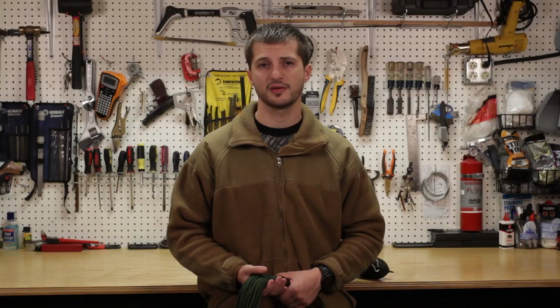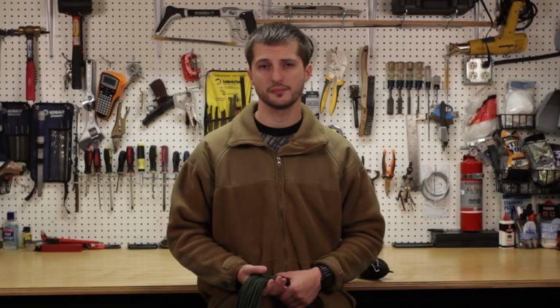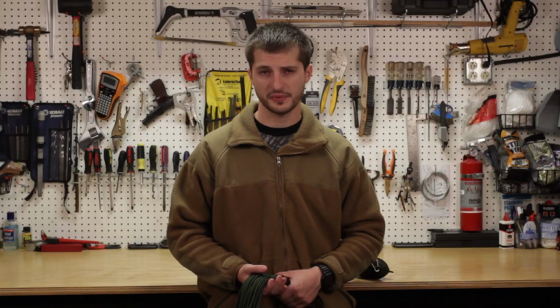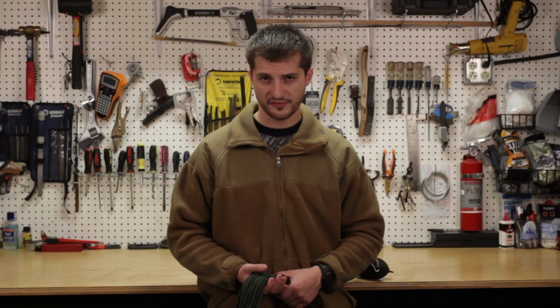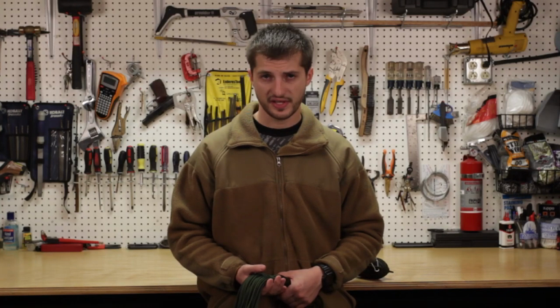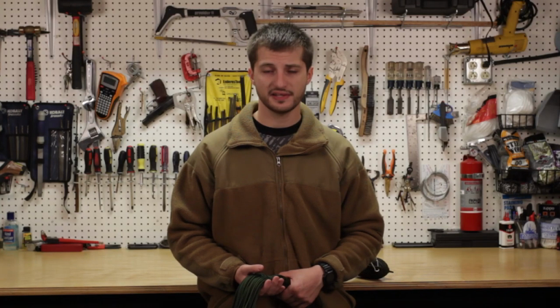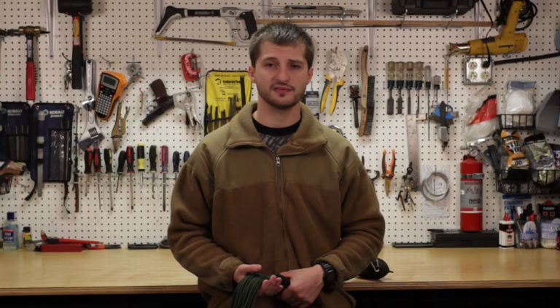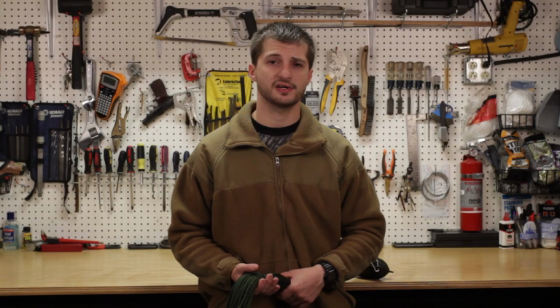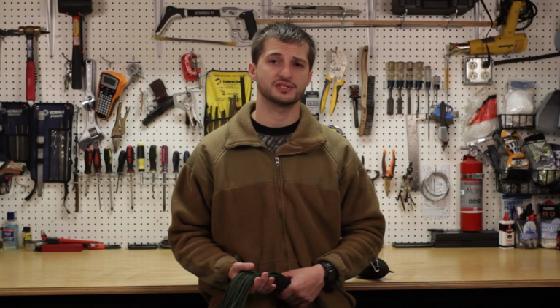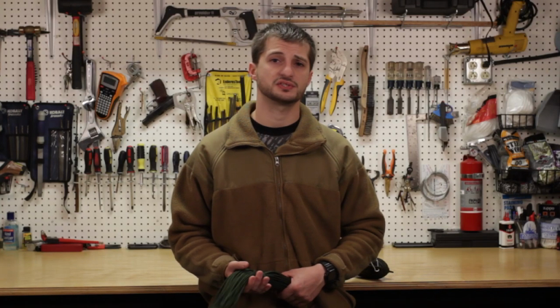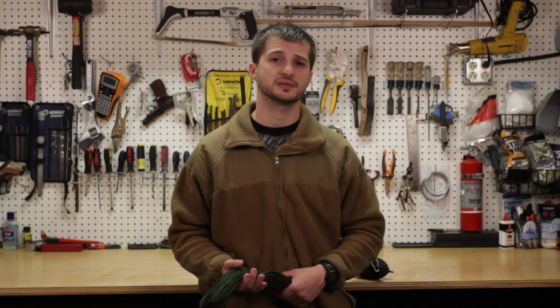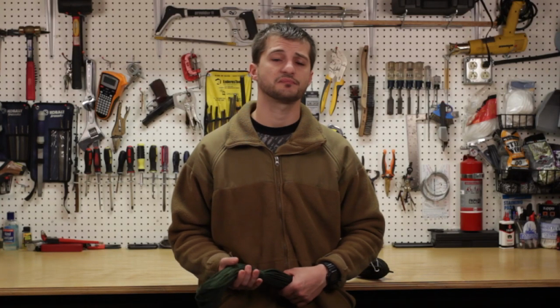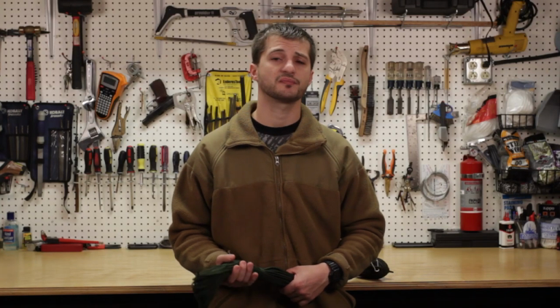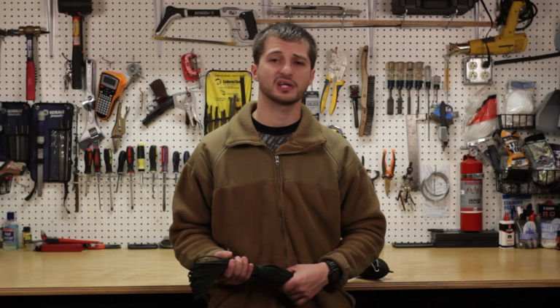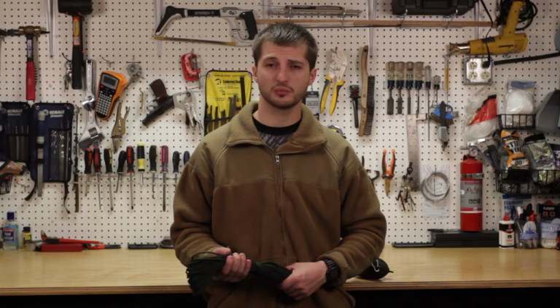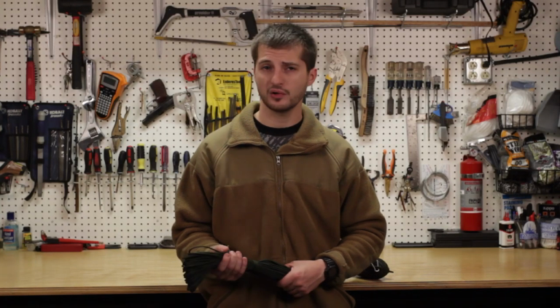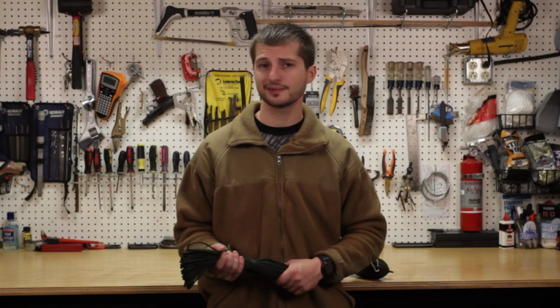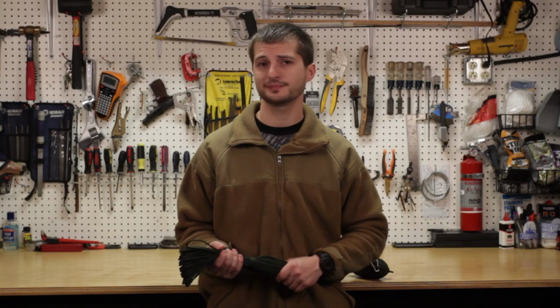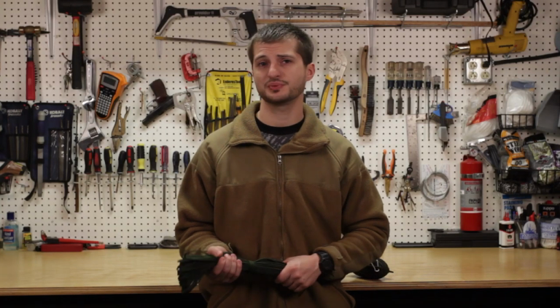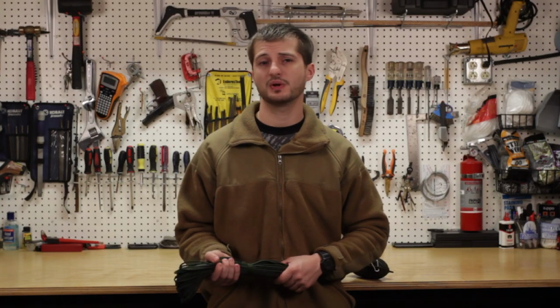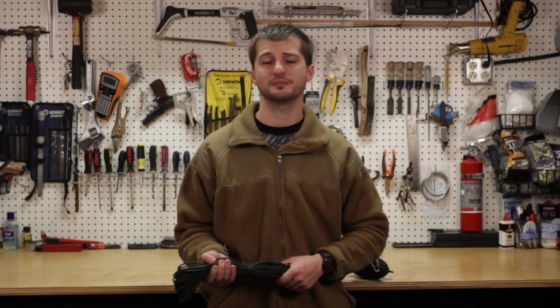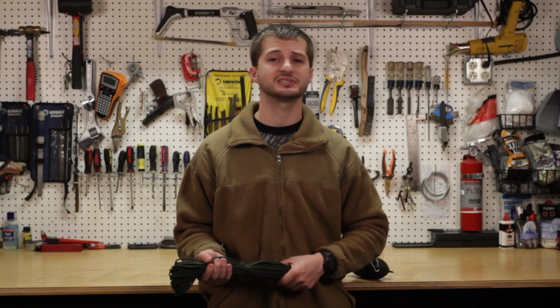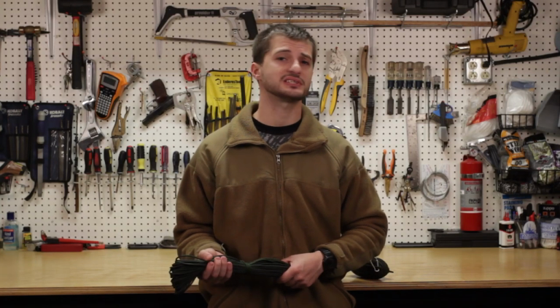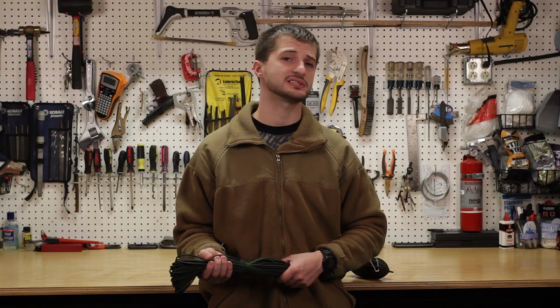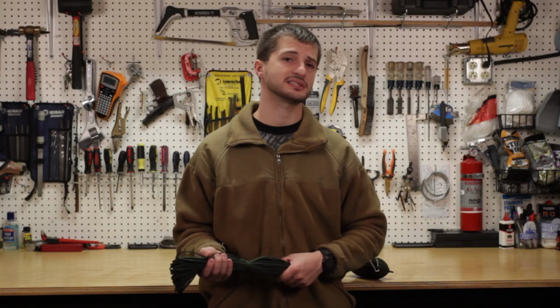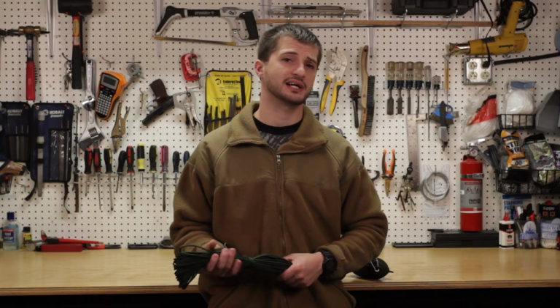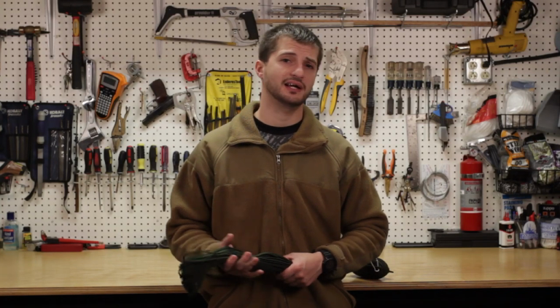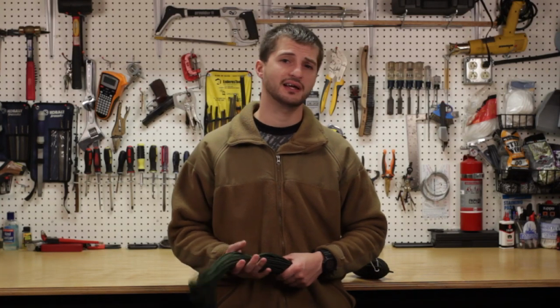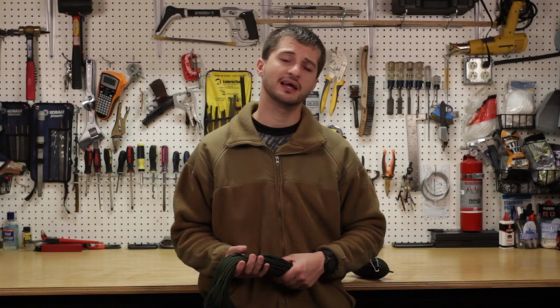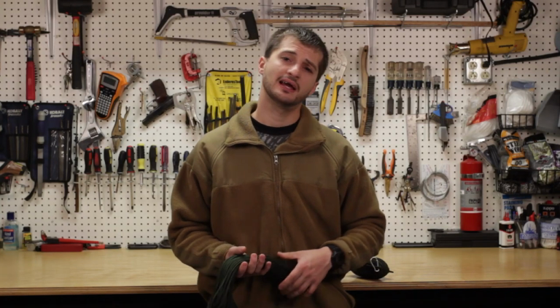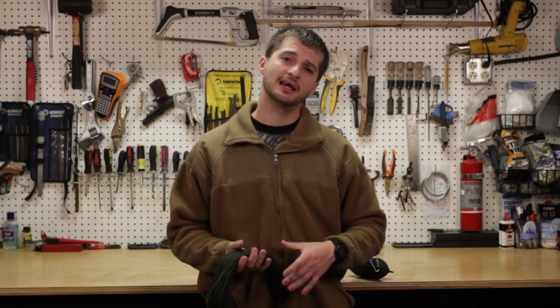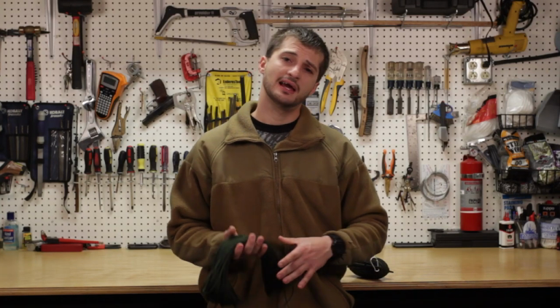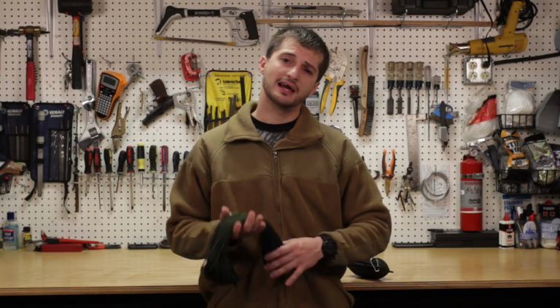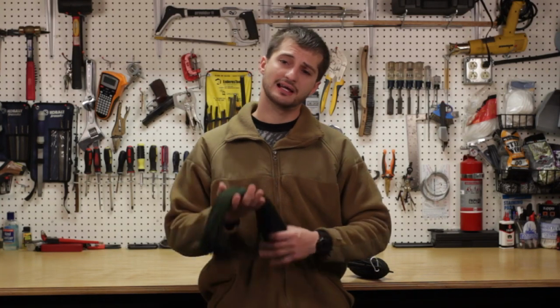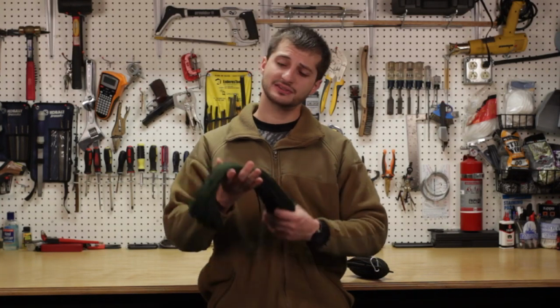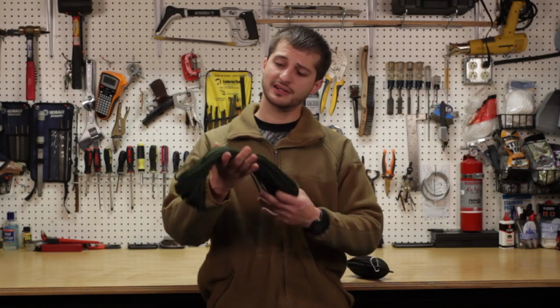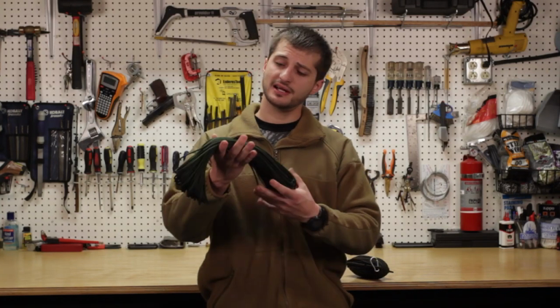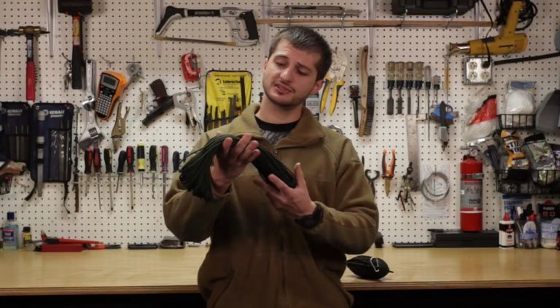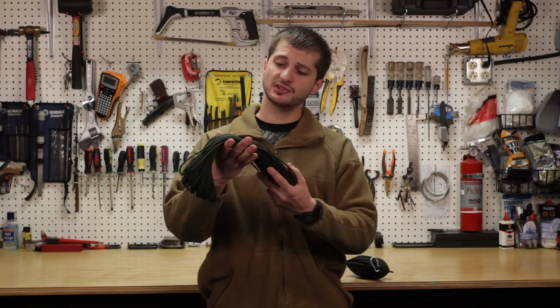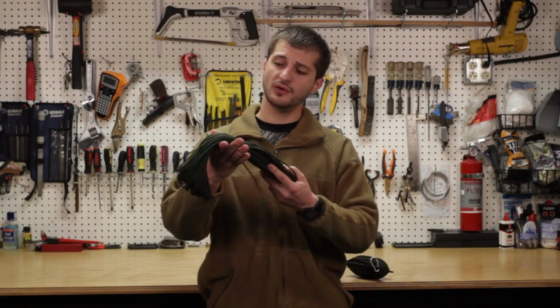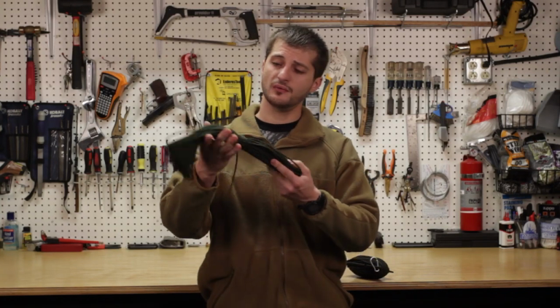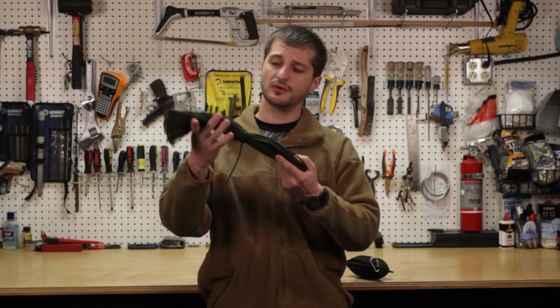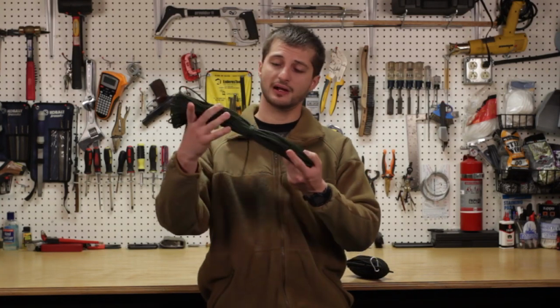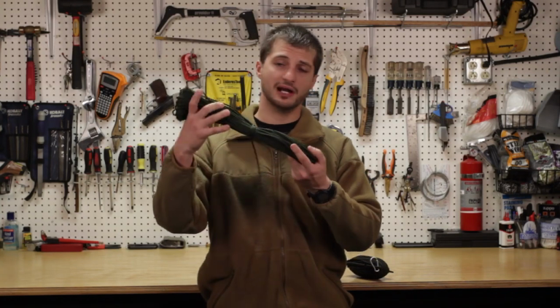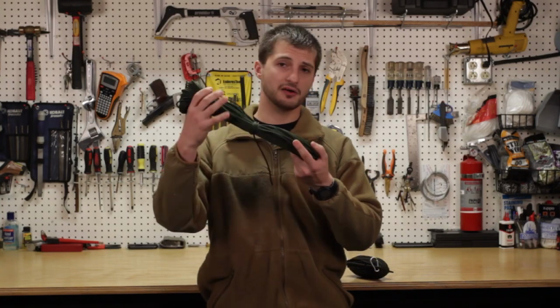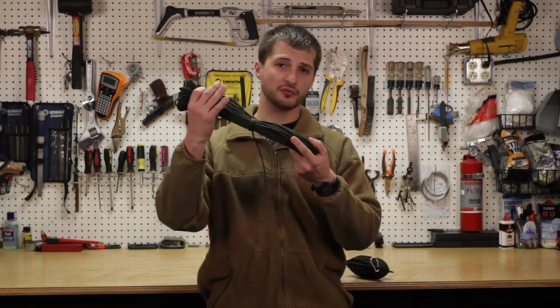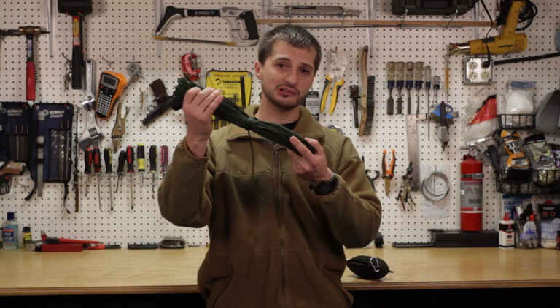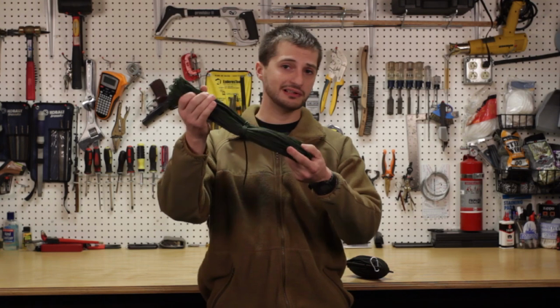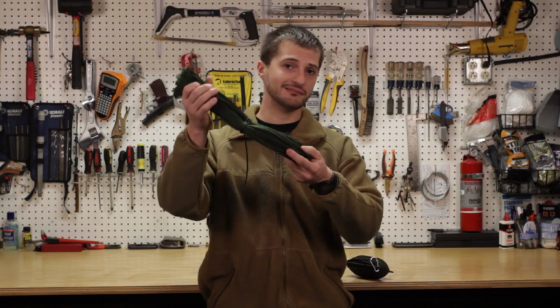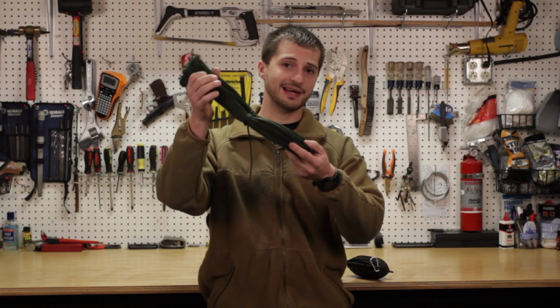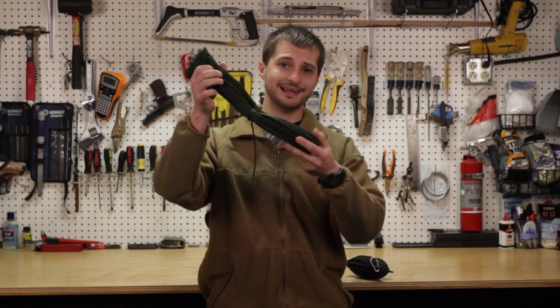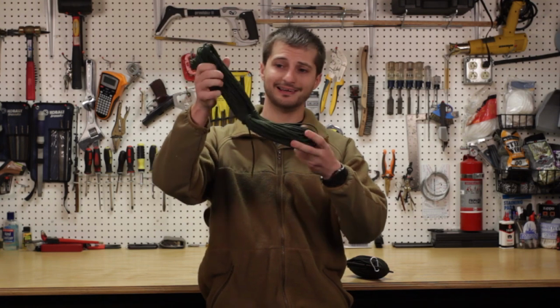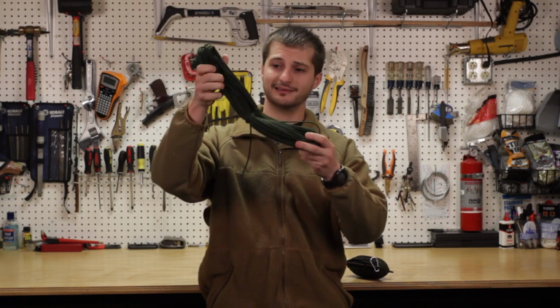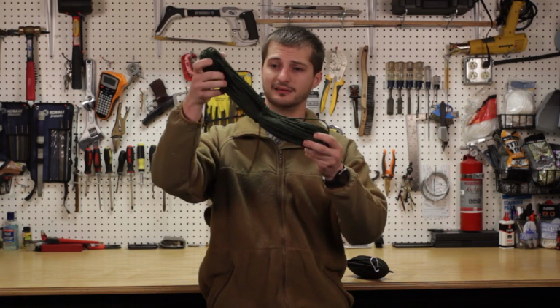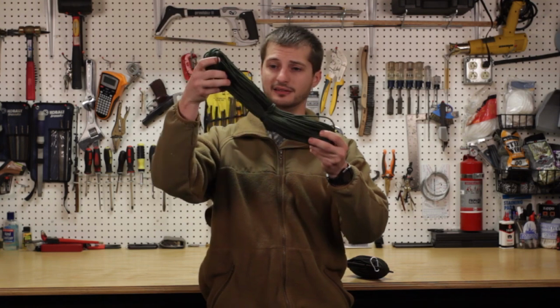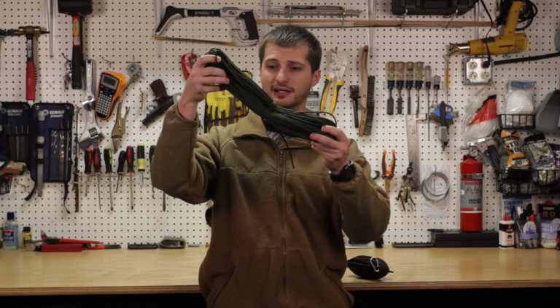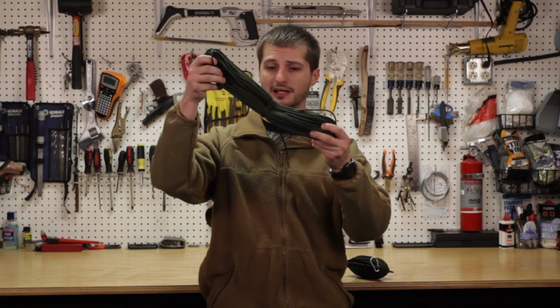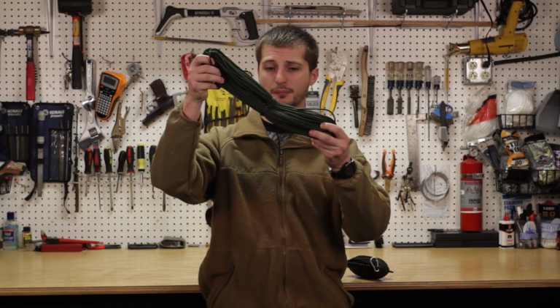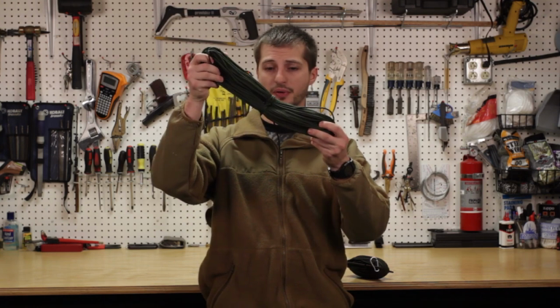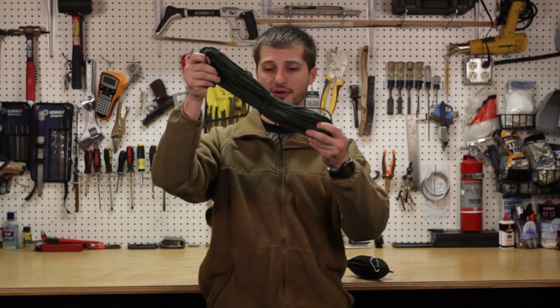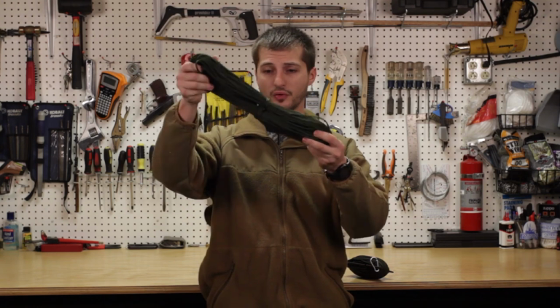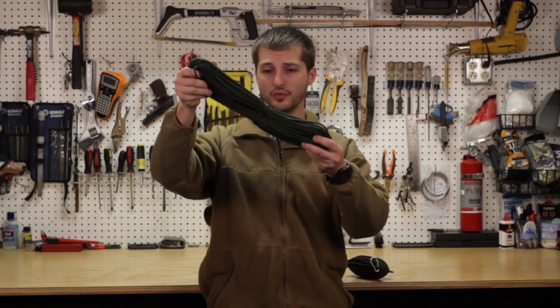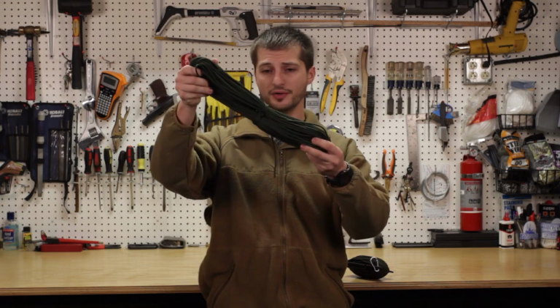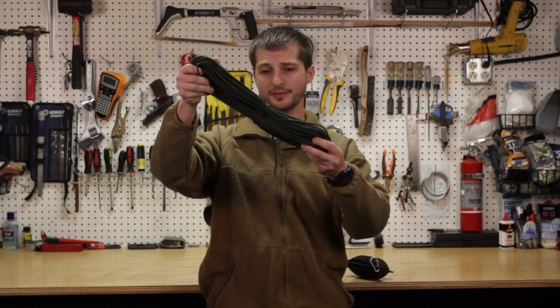Привет, товарищи! And welcome to my Master Ska. As you guys know, I really like paracord.